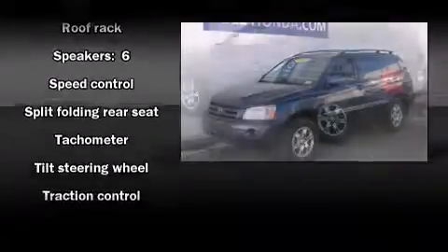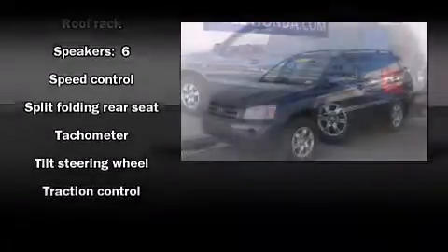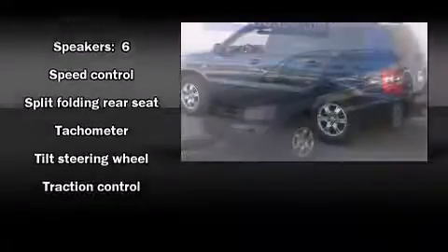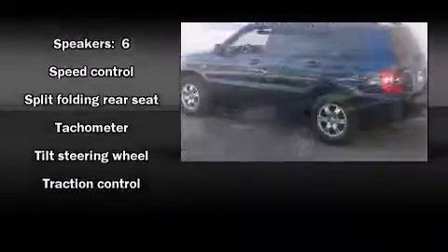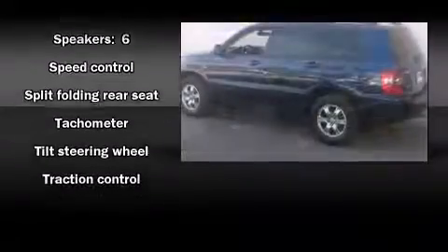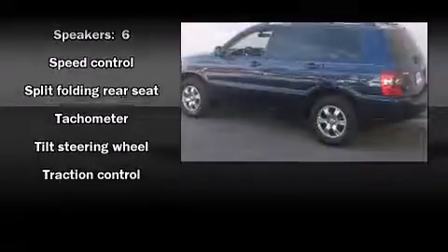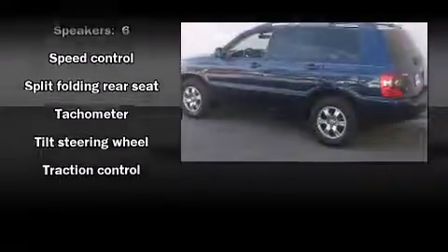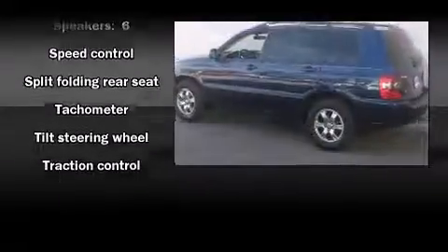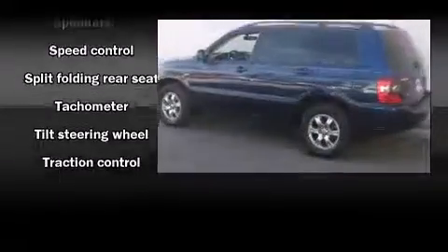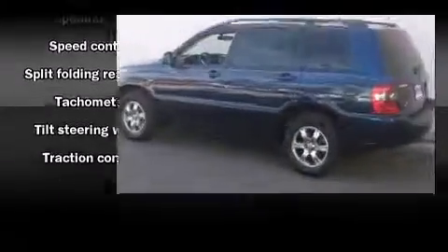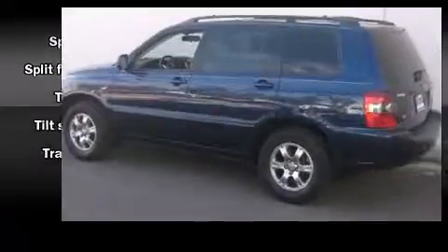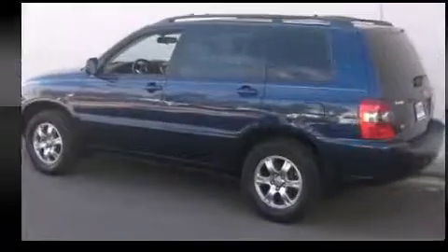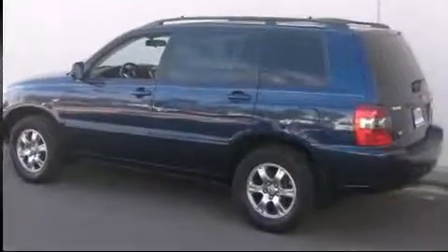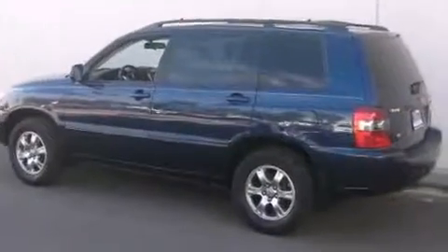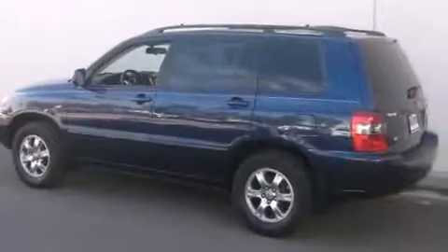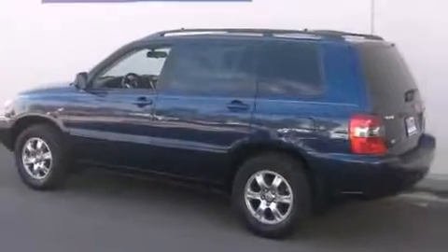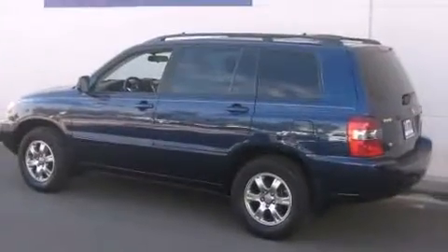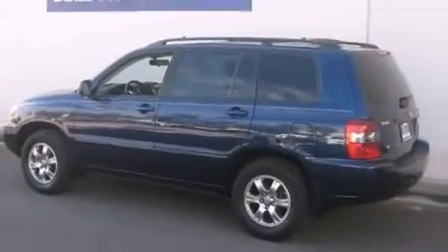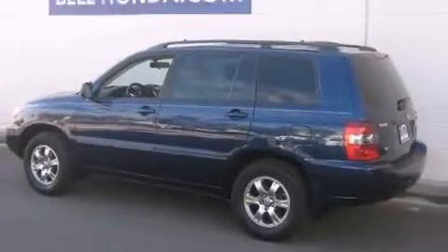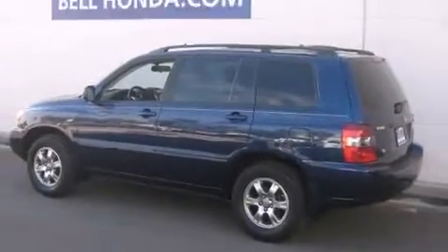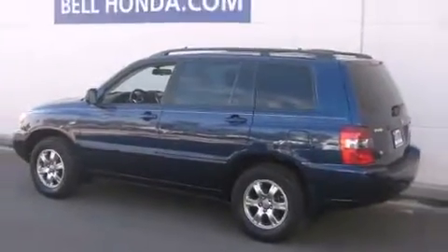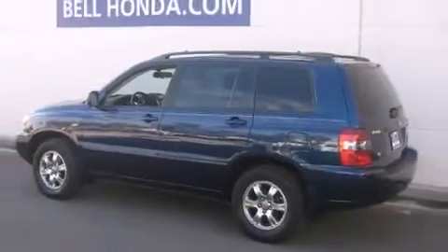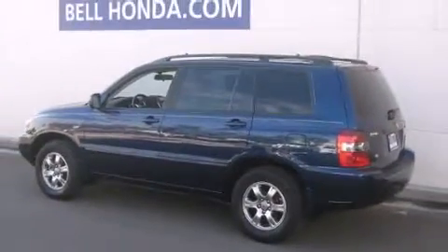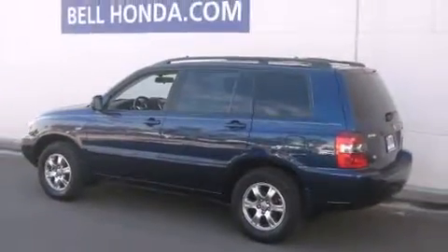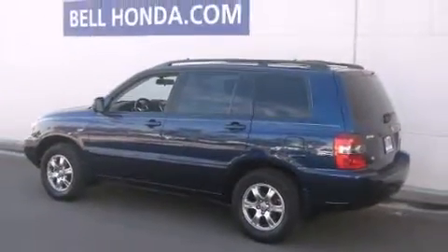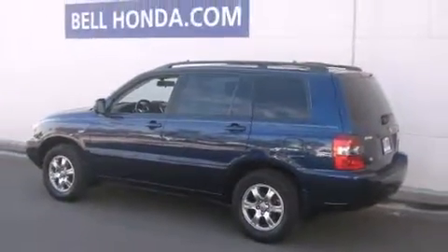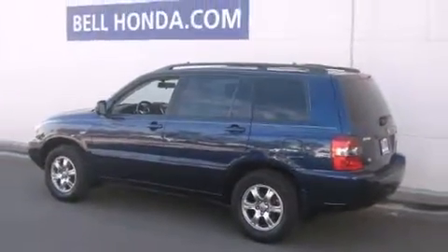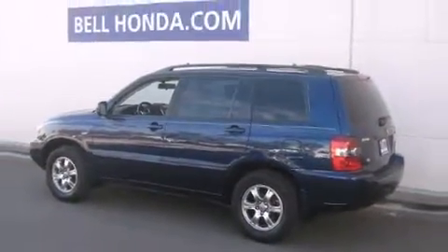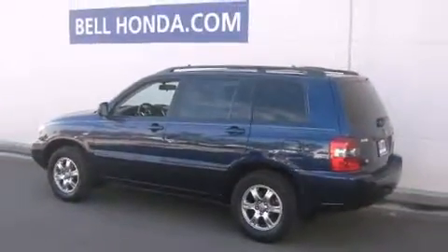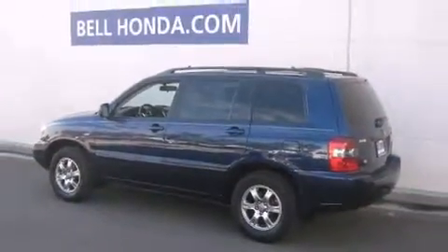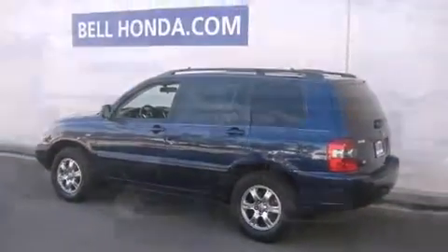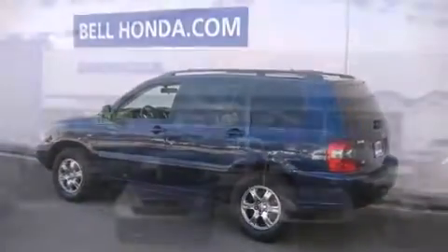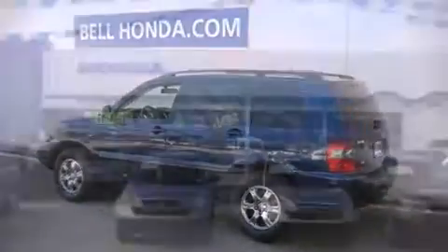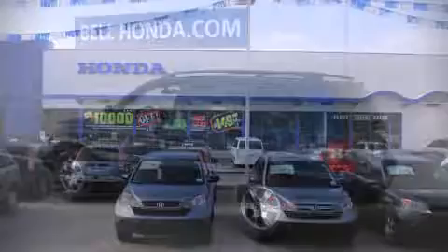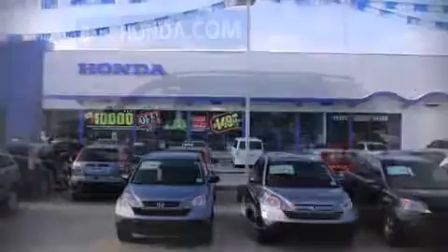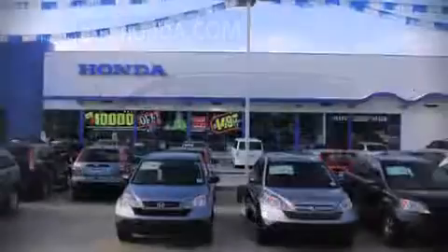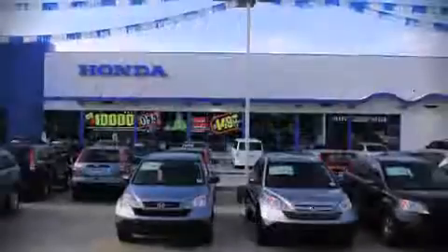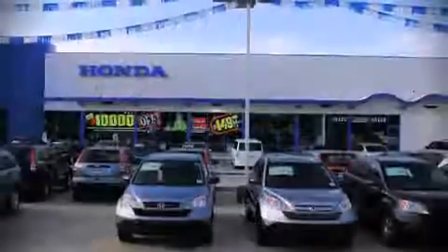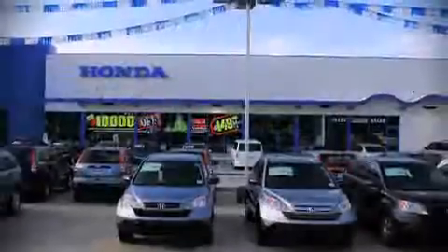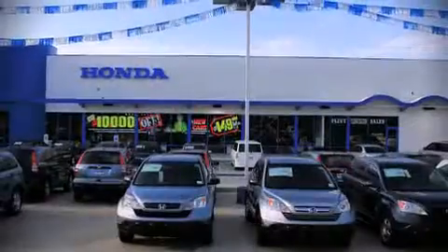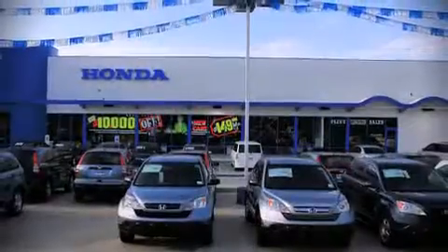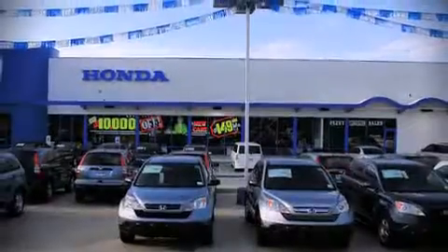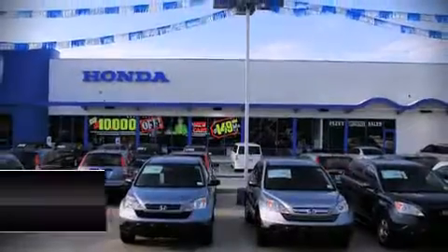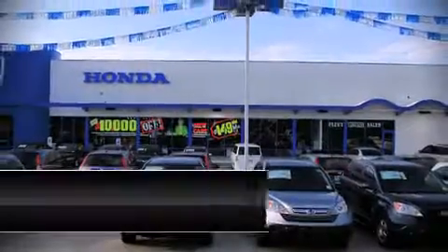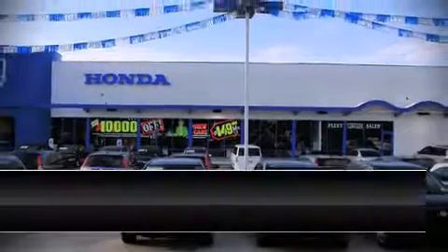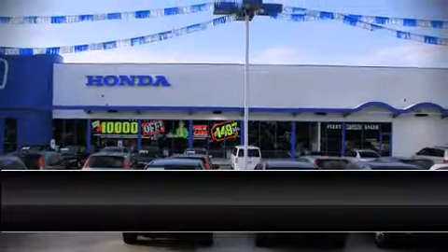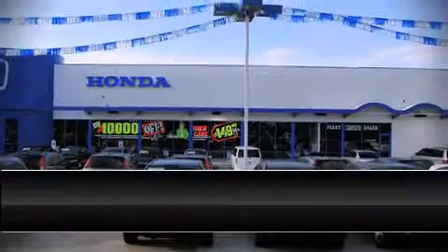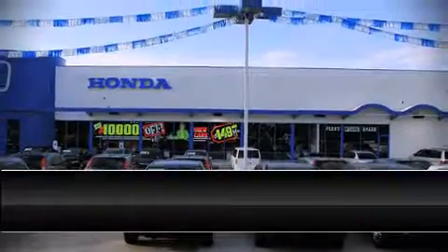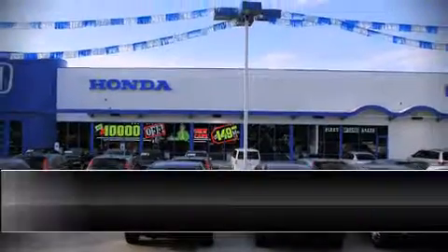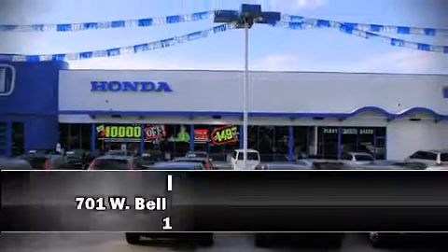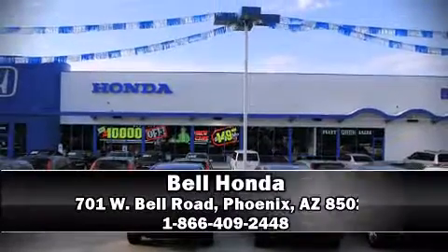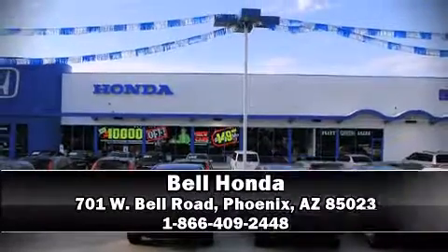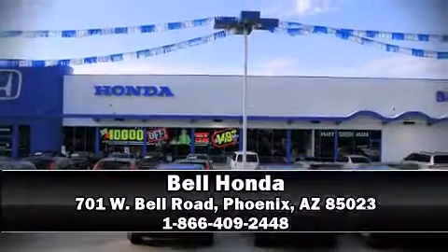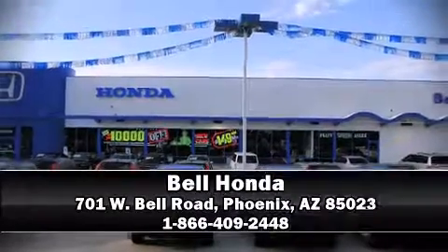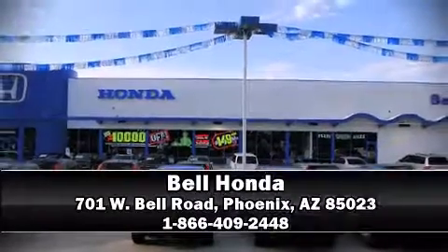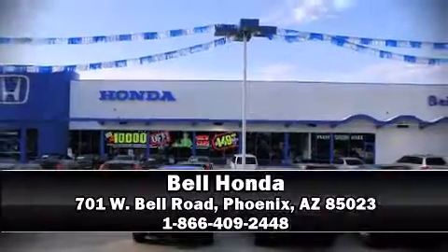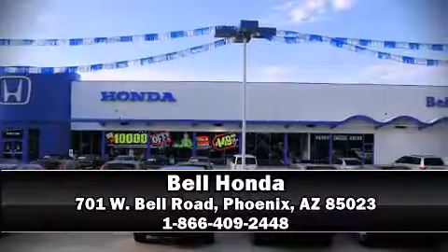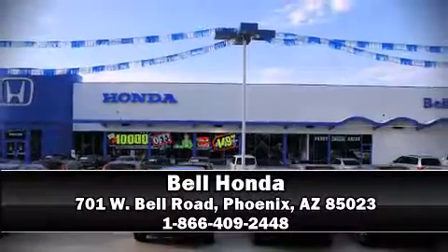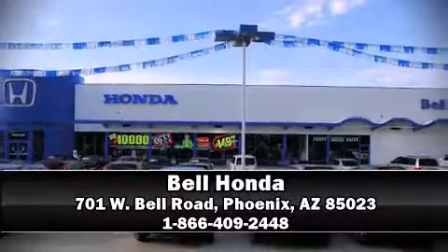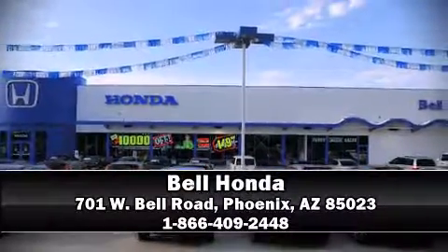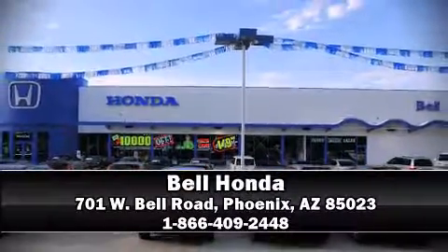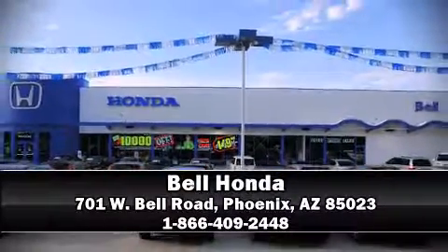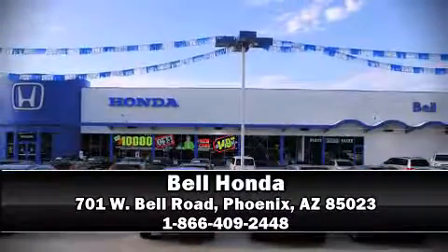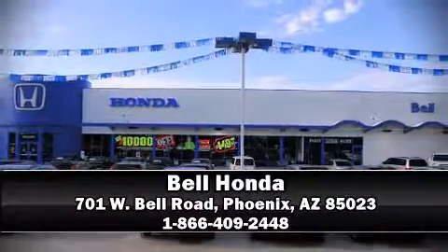Our sales staff will help you find the vehicle that you've been searching for. Stop by our dealership or give us a call for more information. Take care!